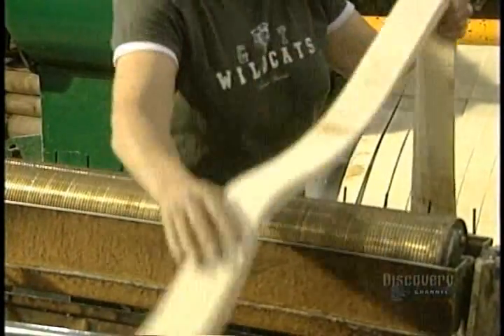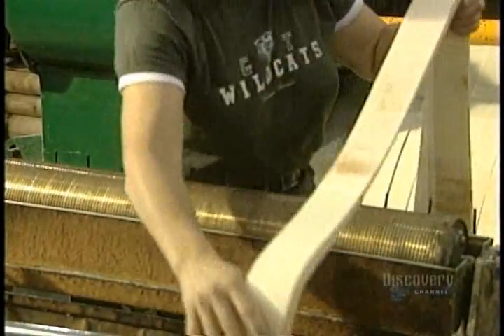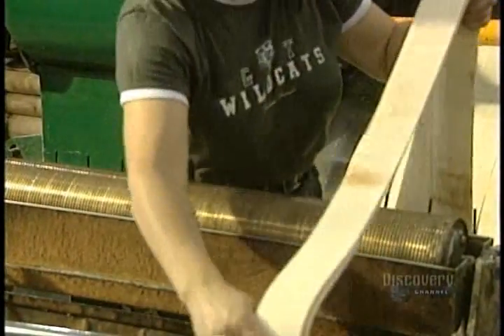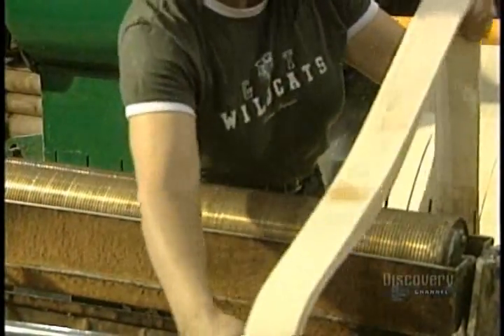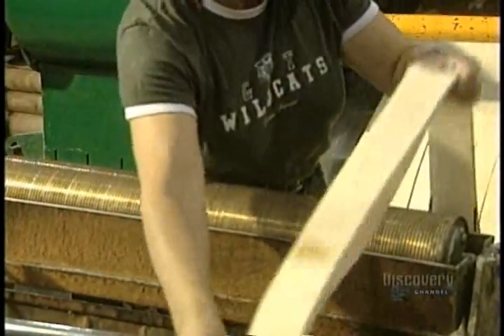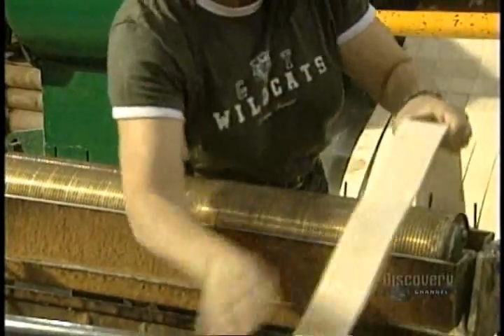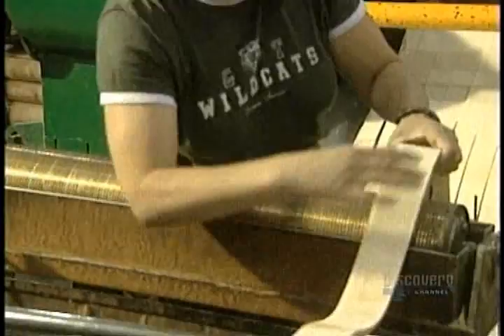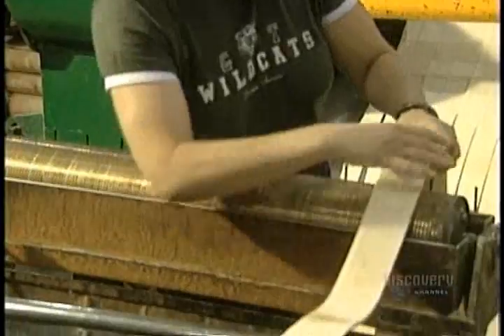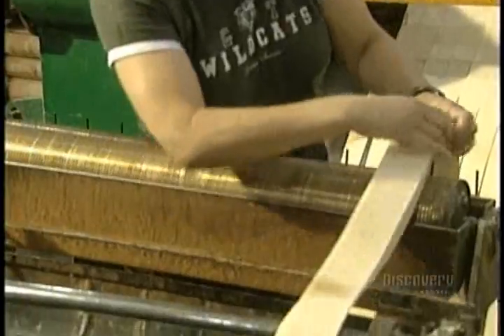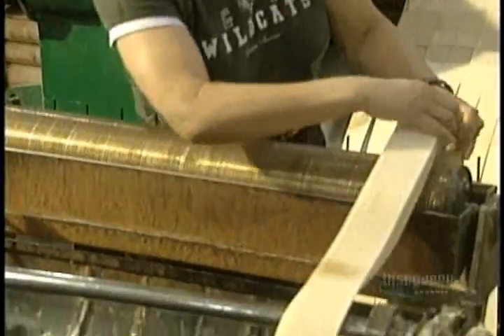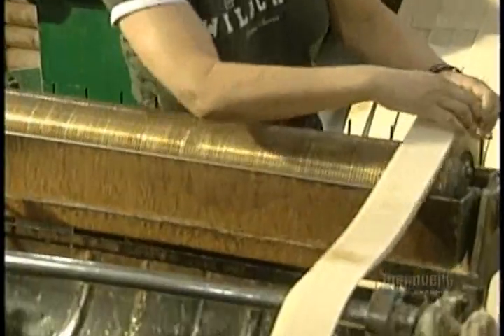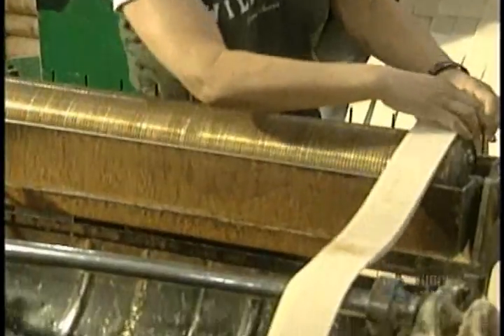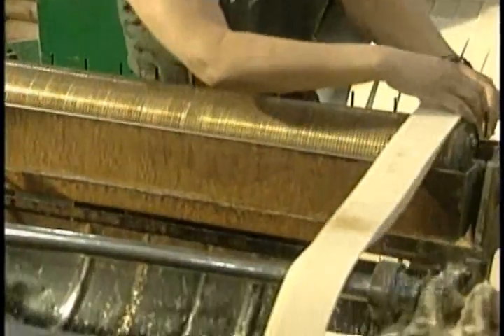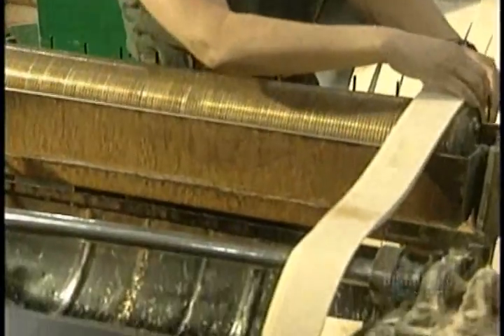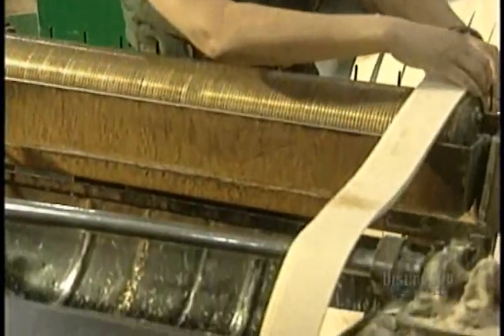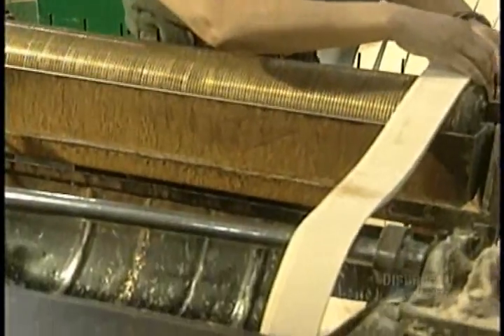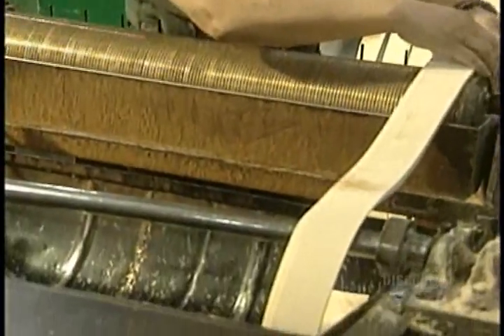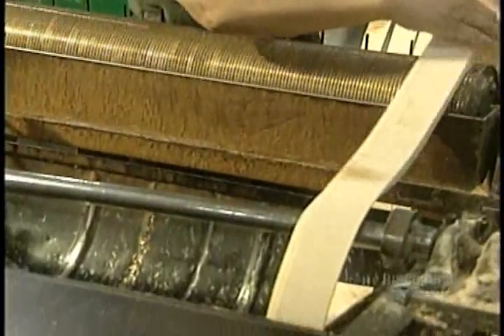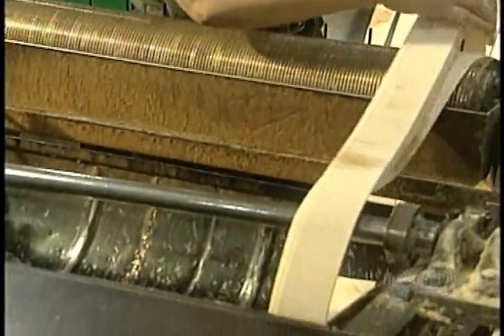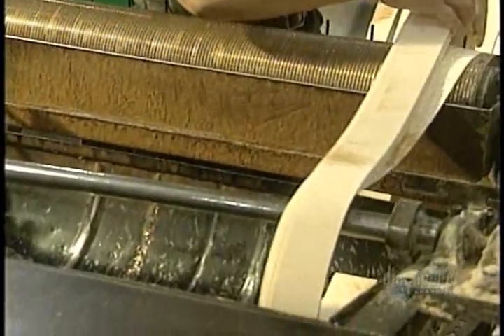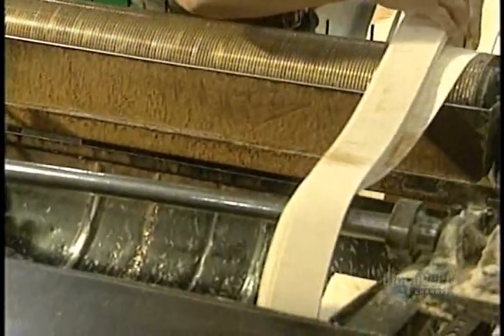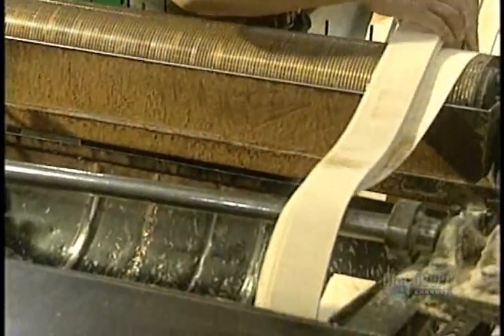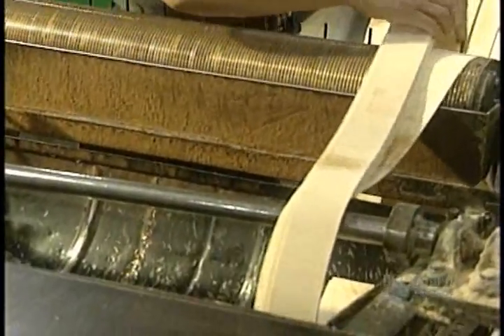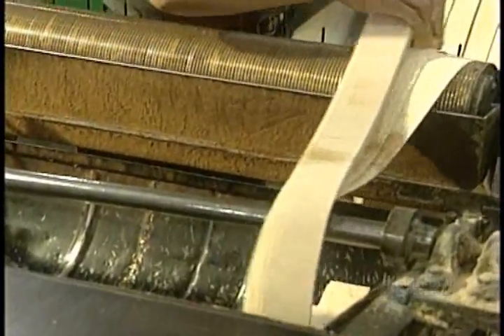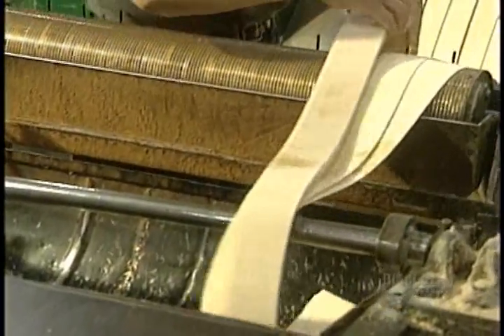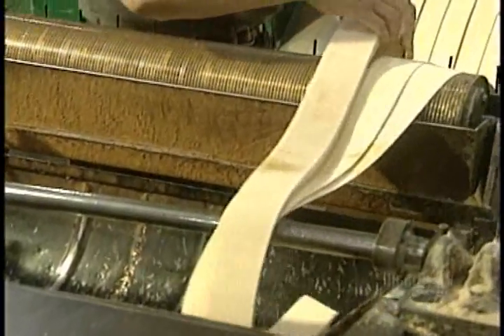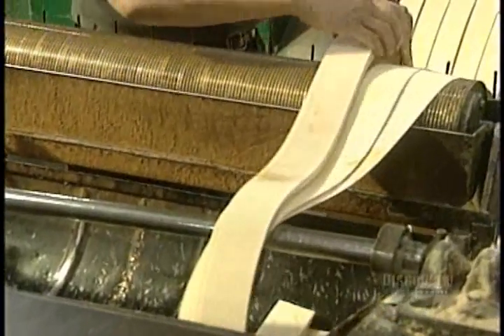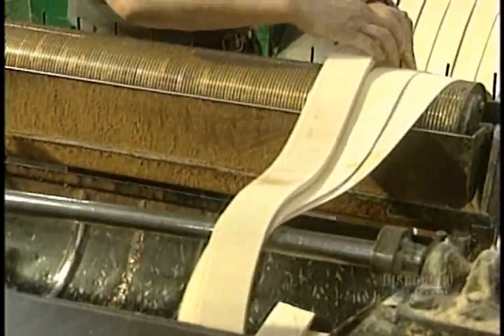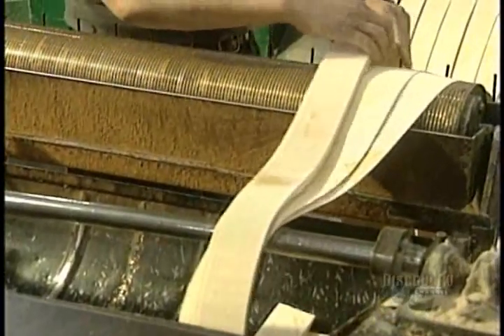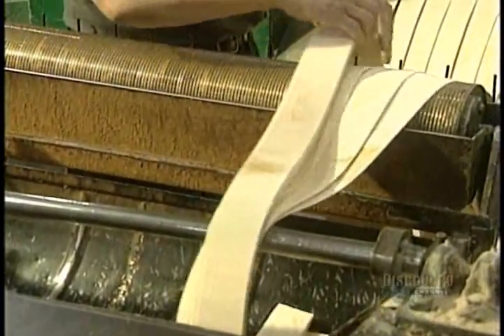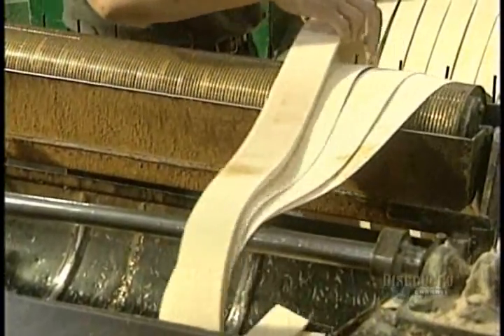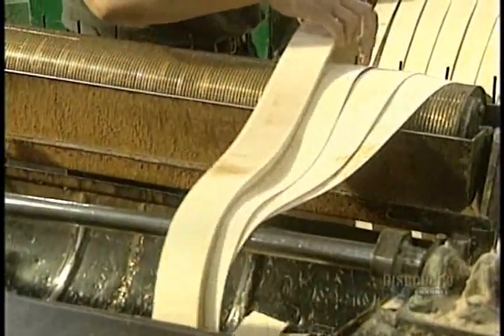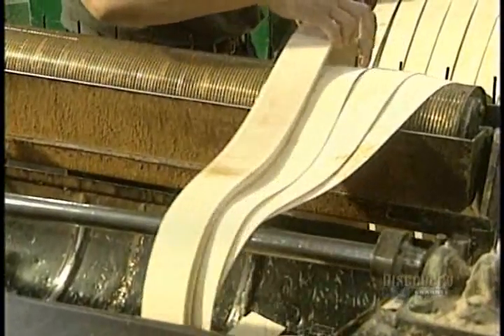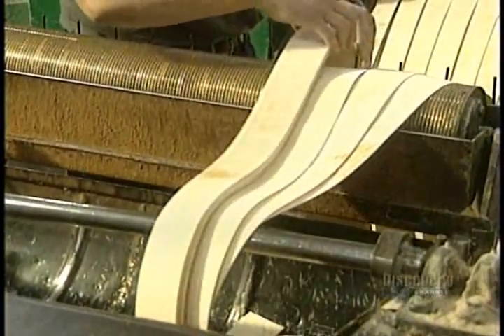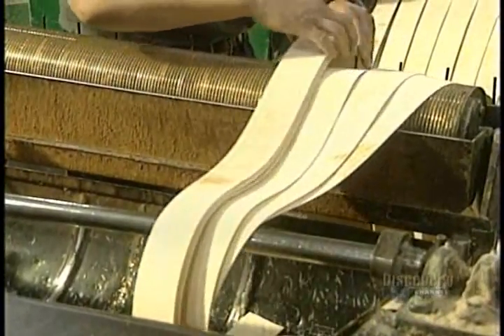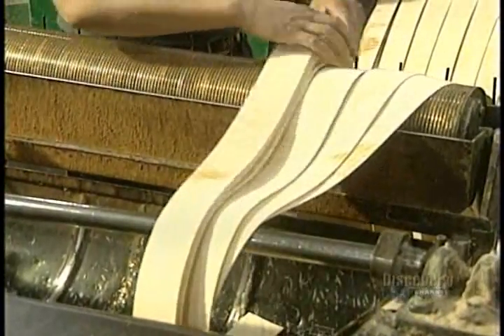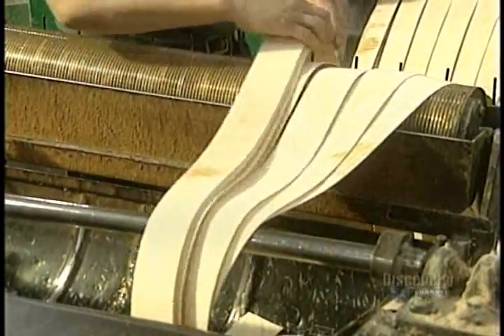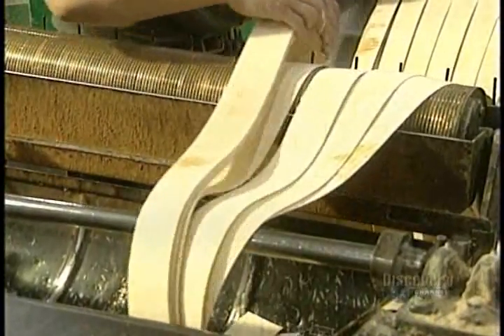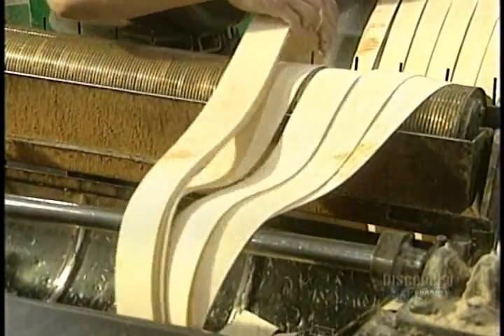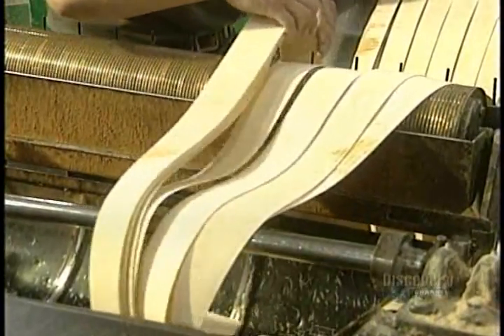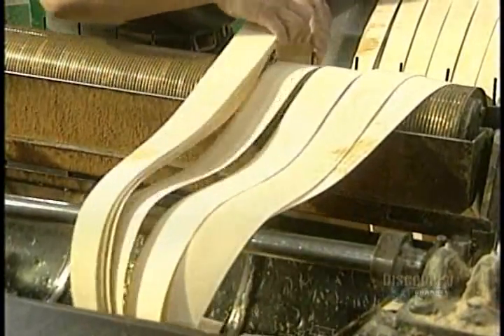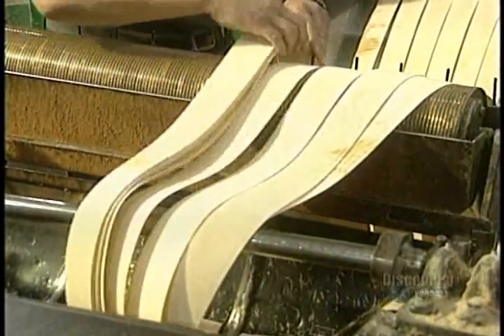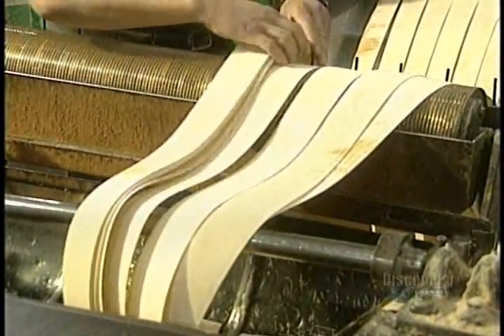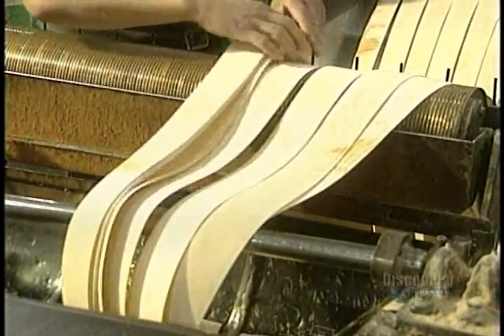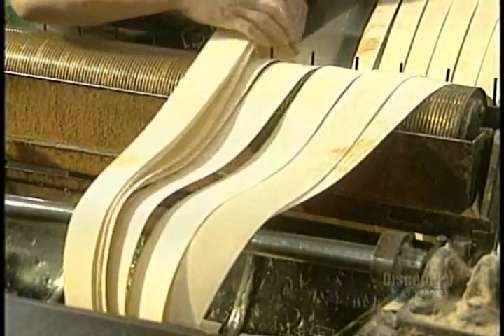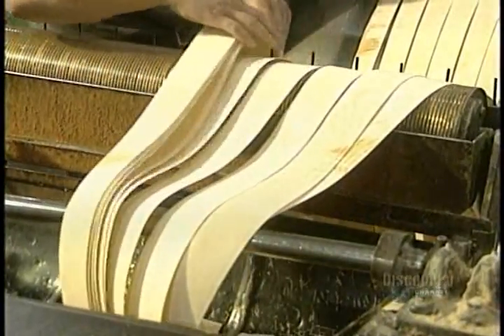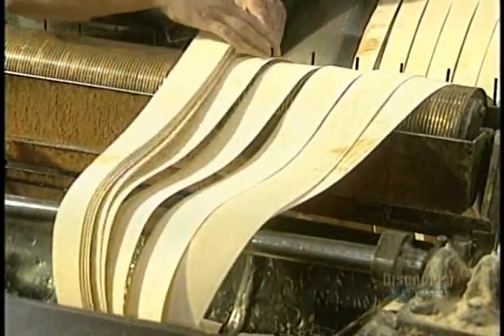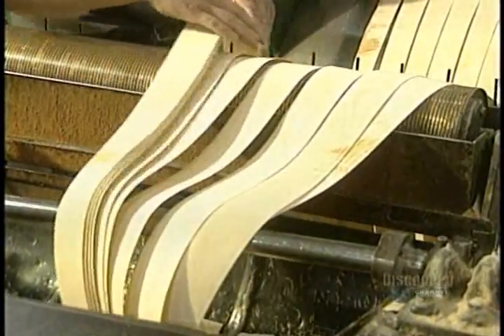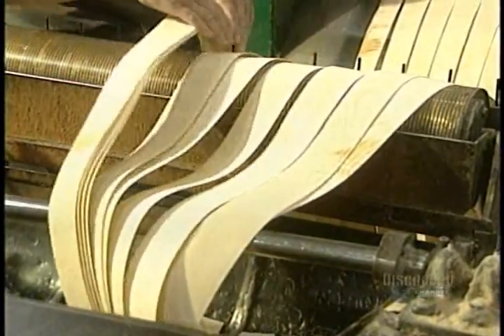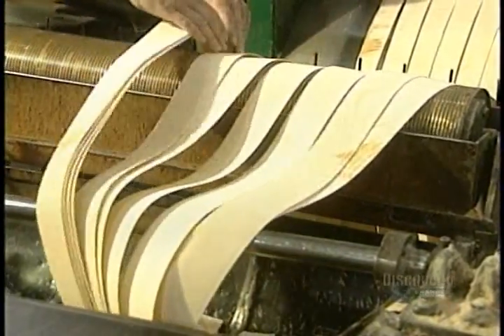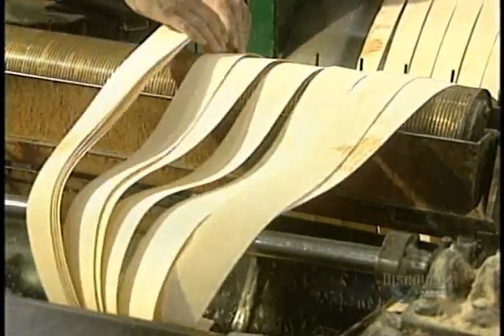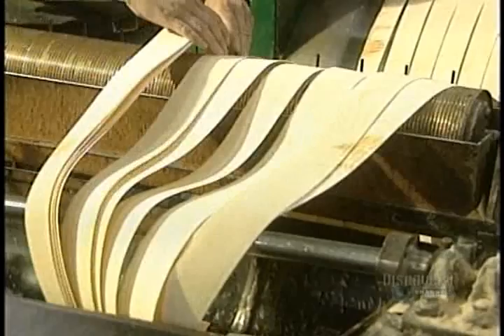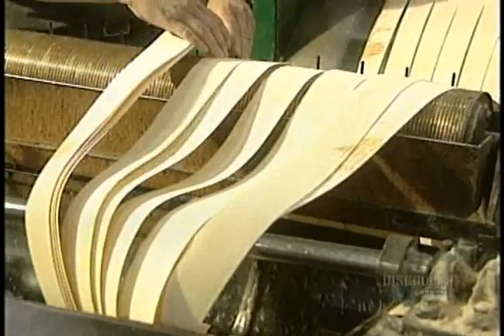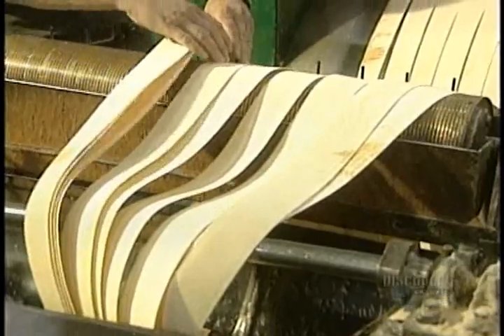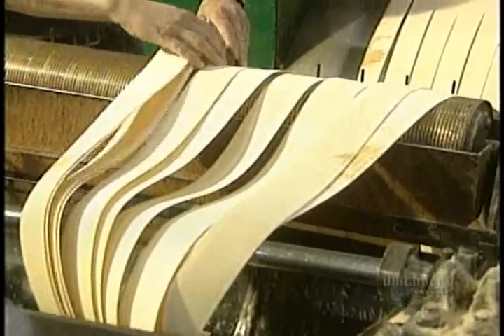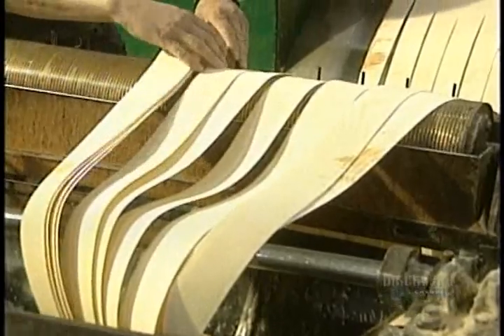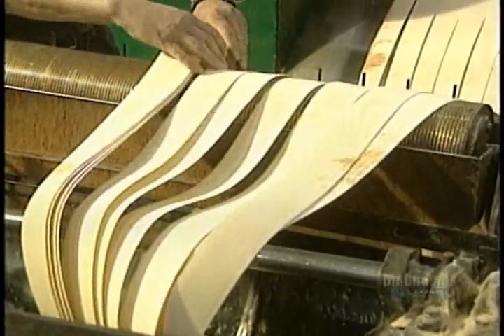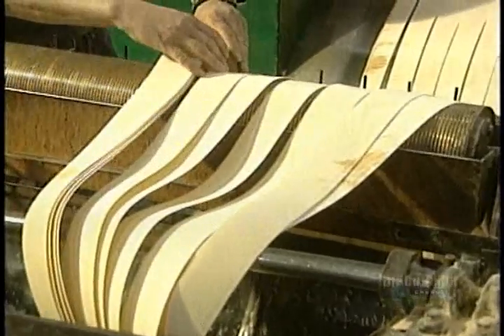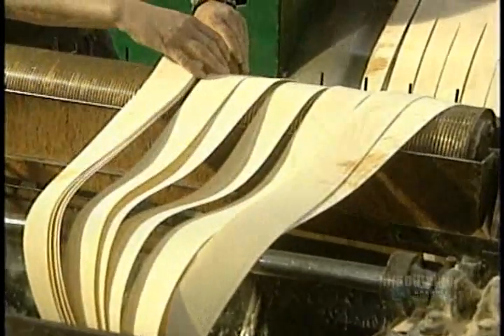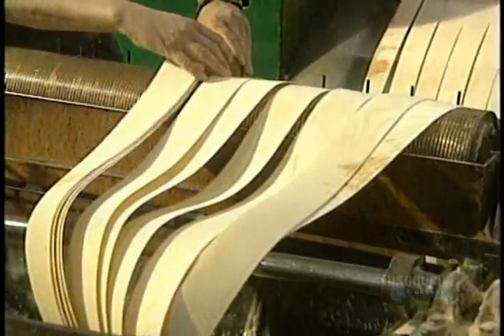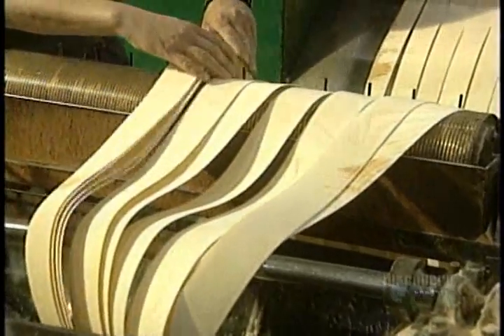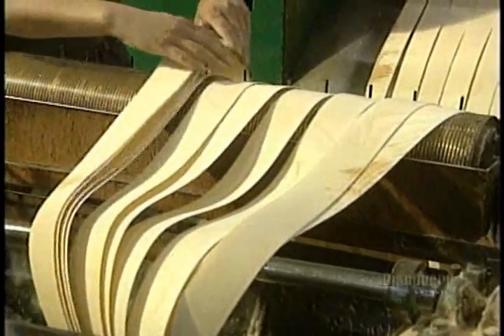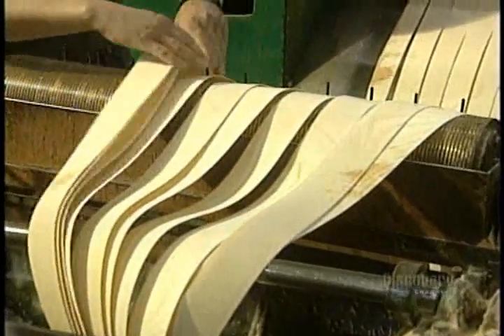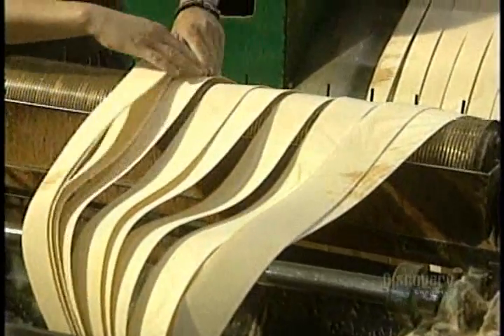Then these 12 blades, positioned side by side on the unraveling machine, will form rolls of strips called billets.